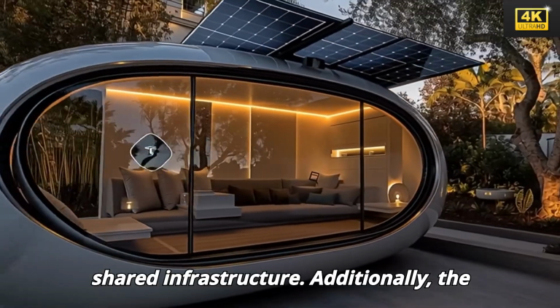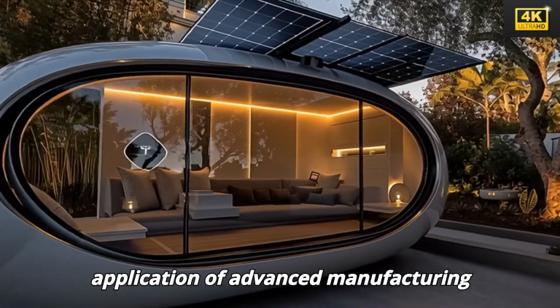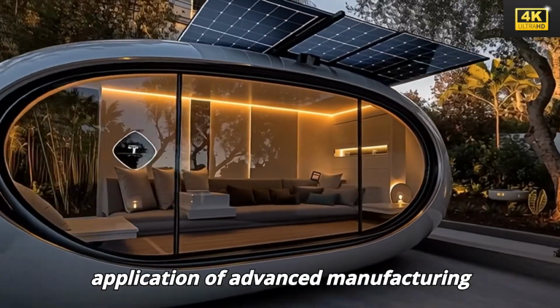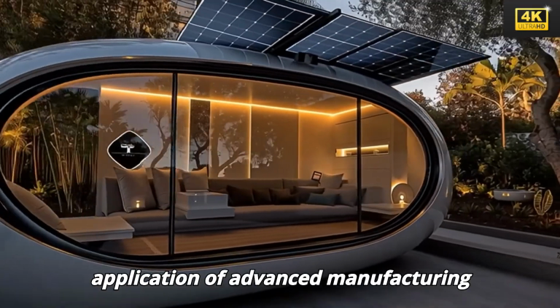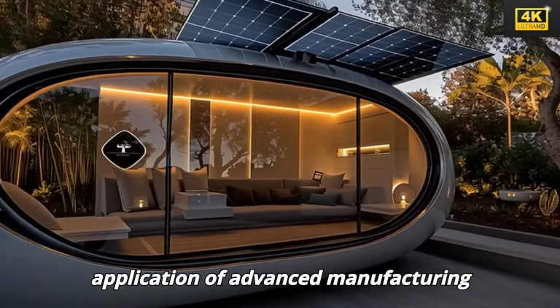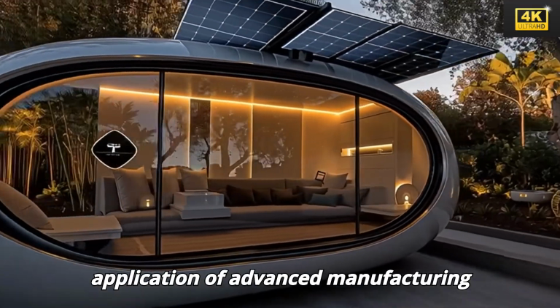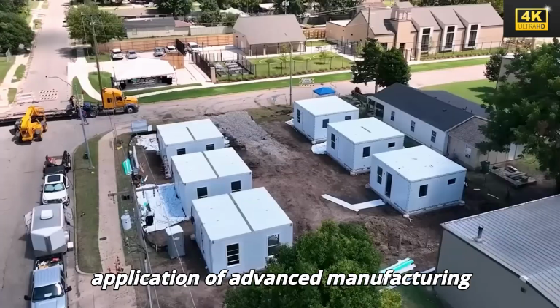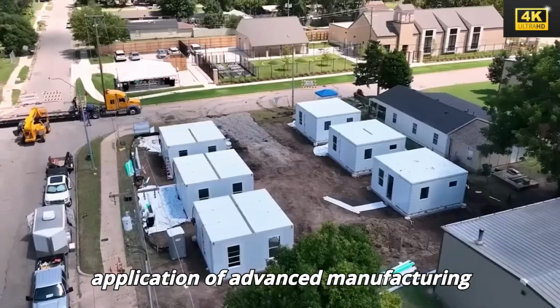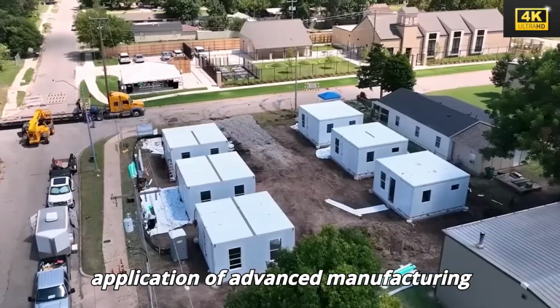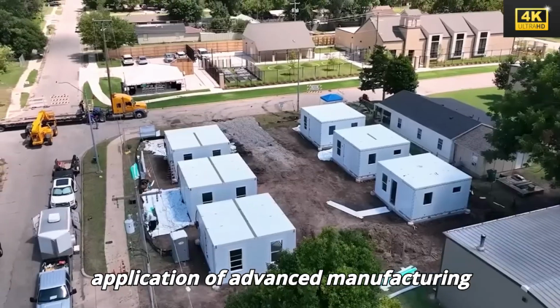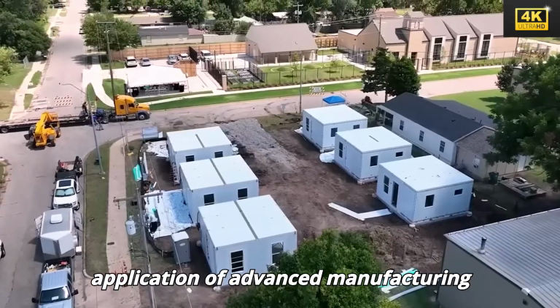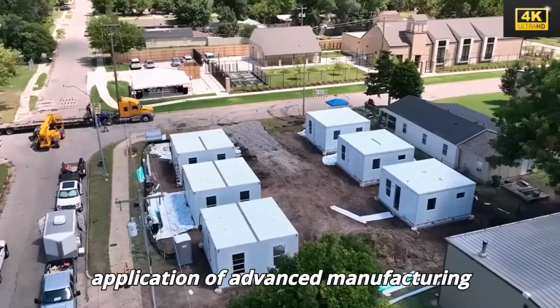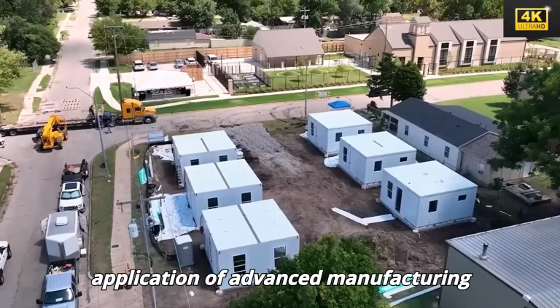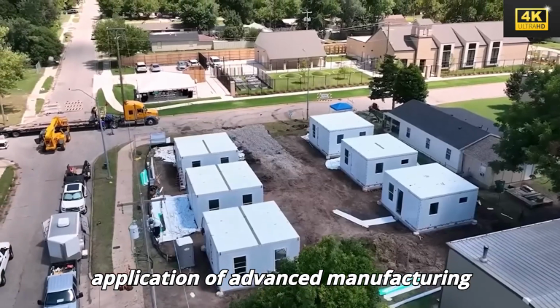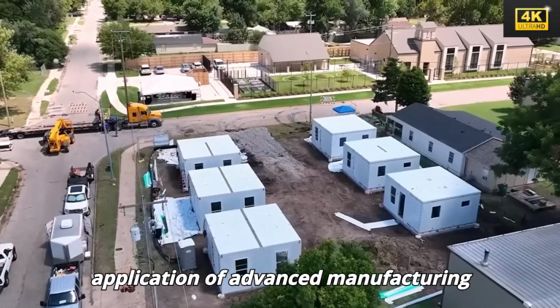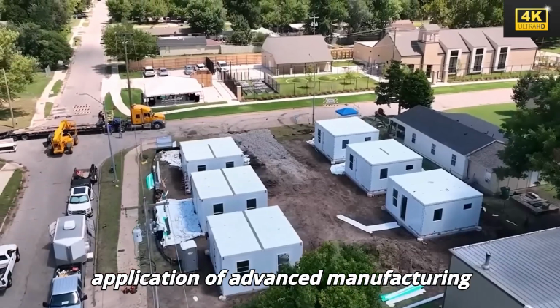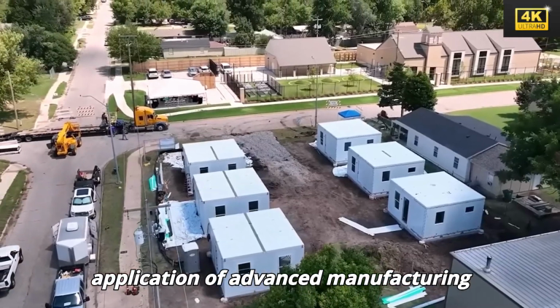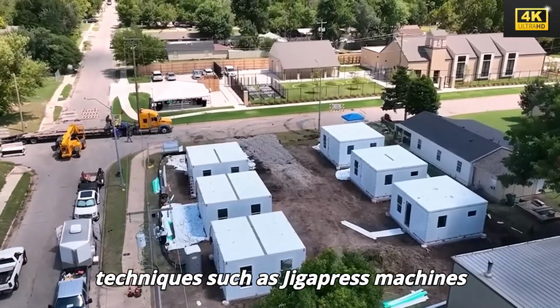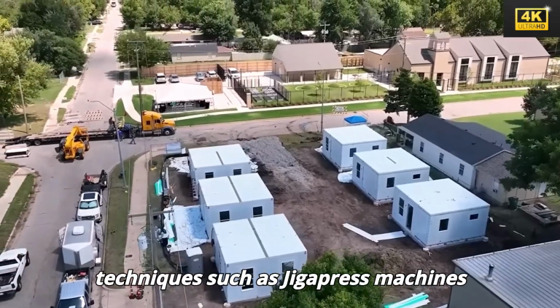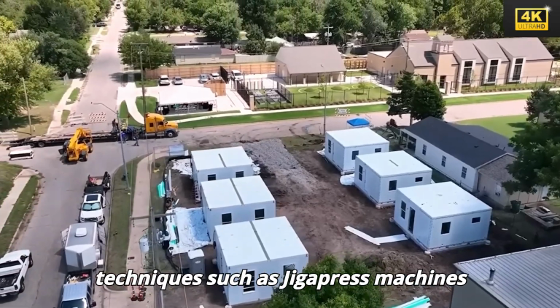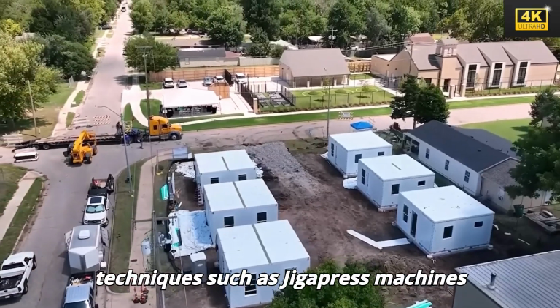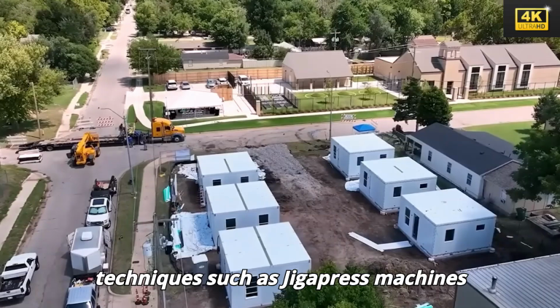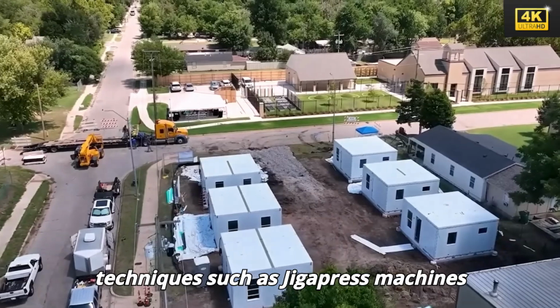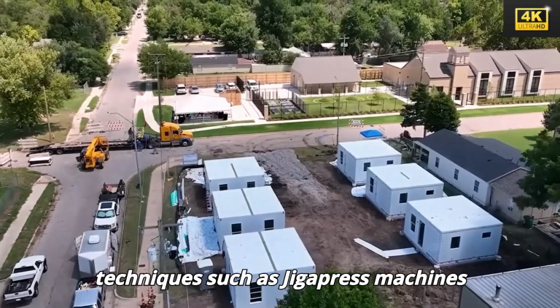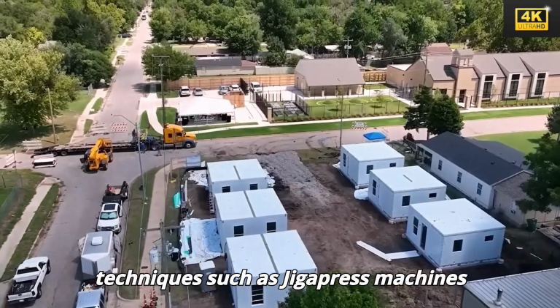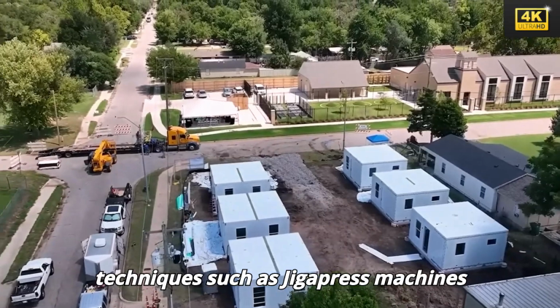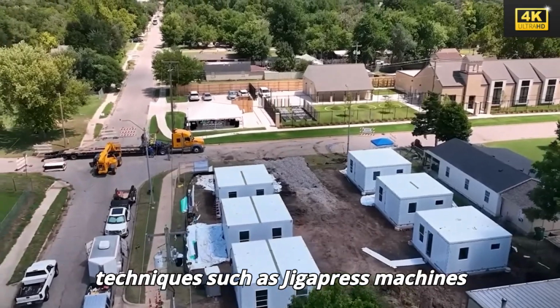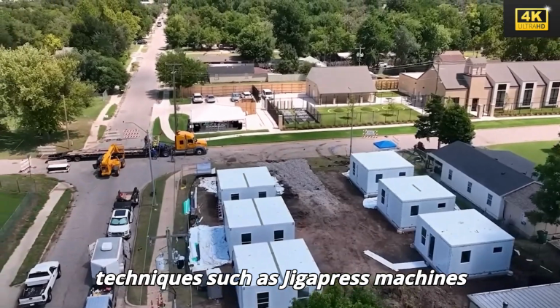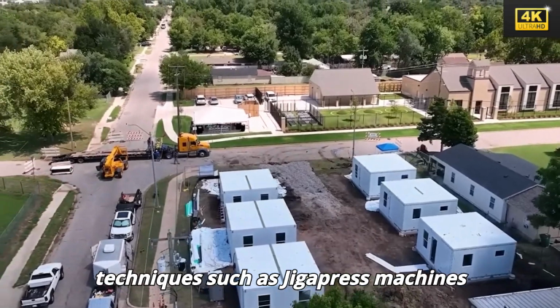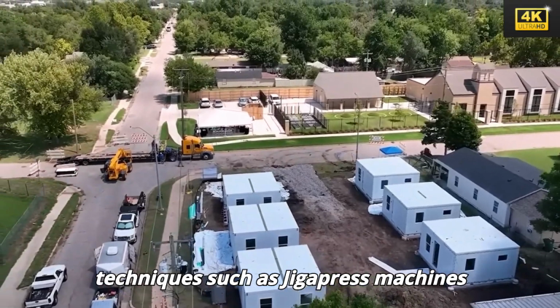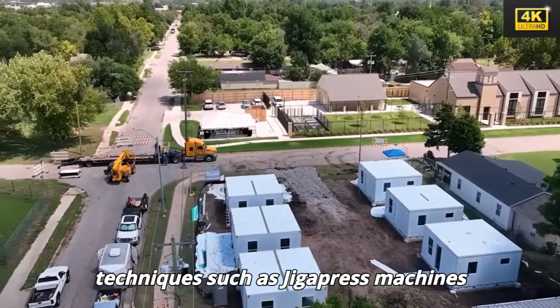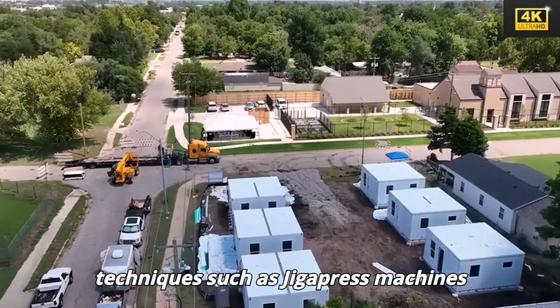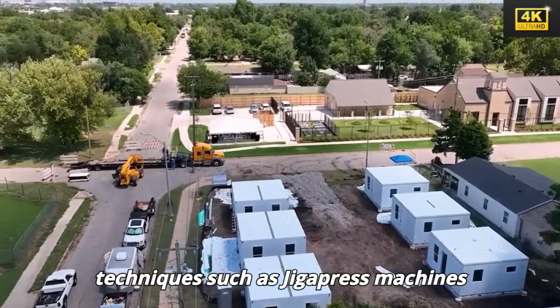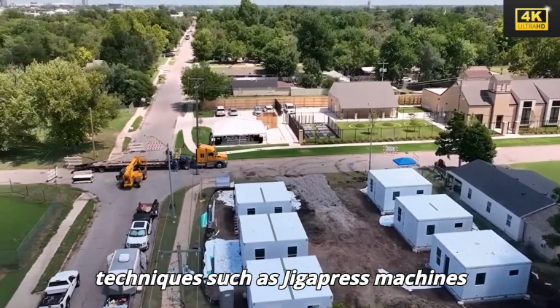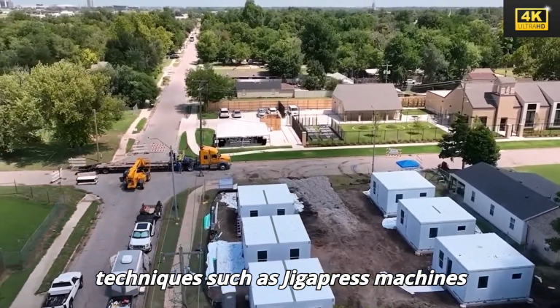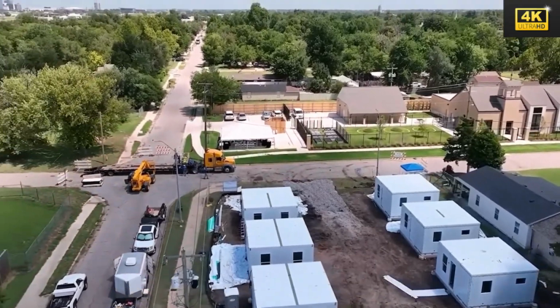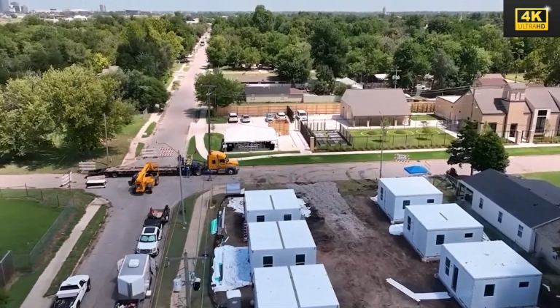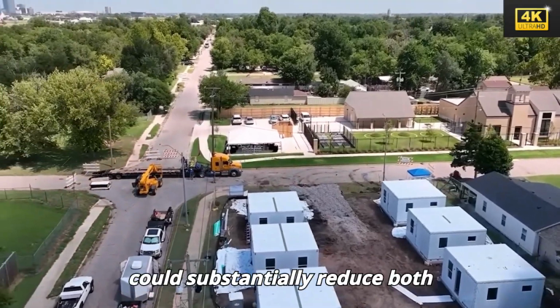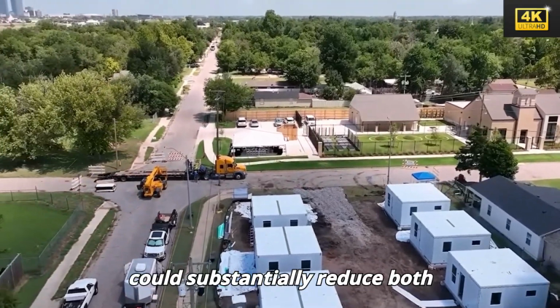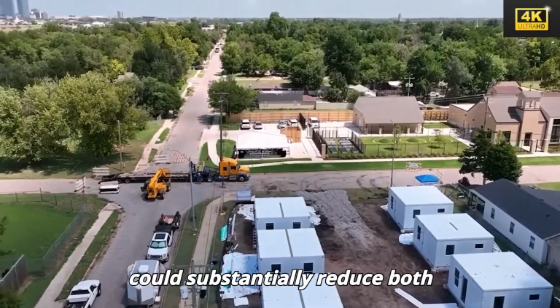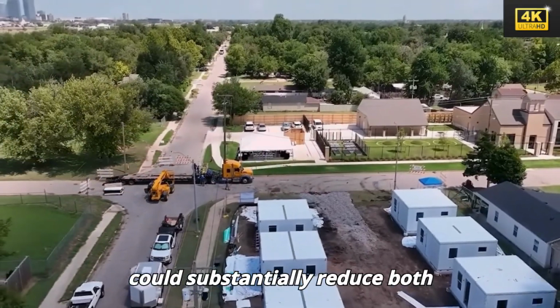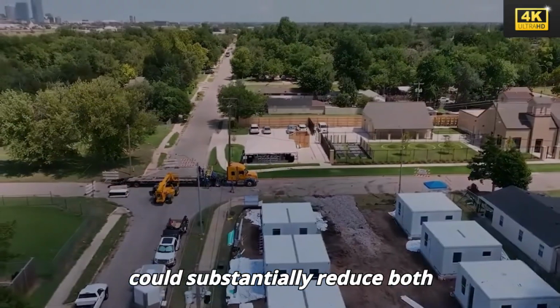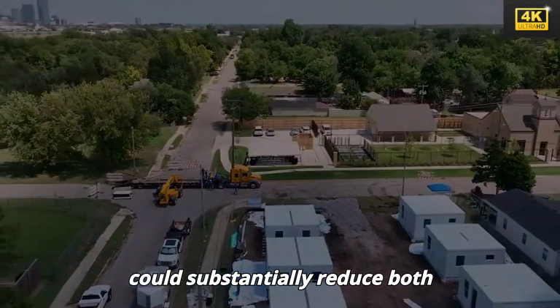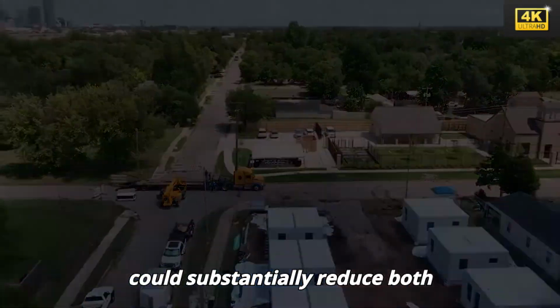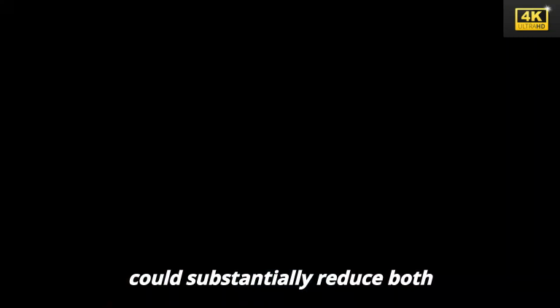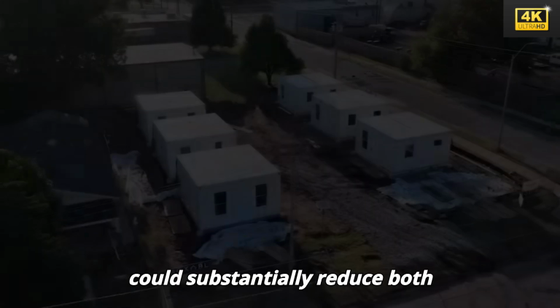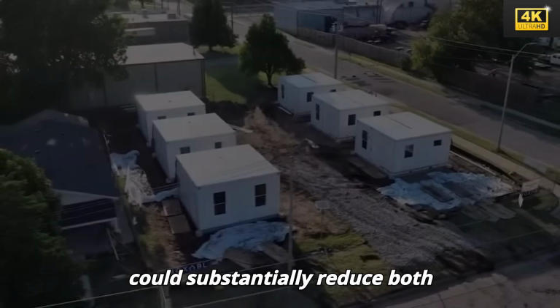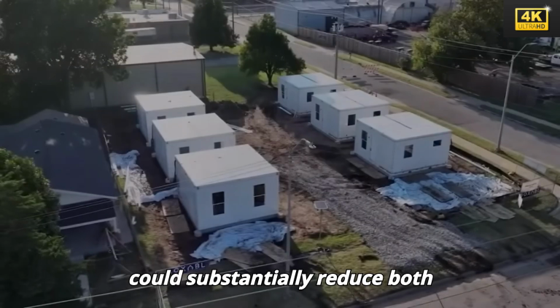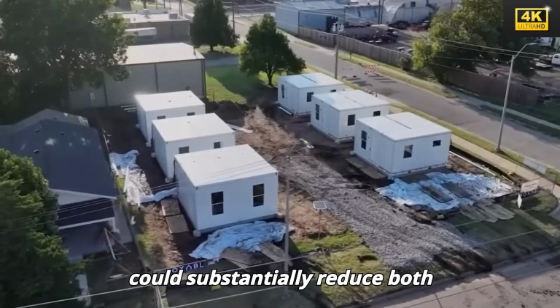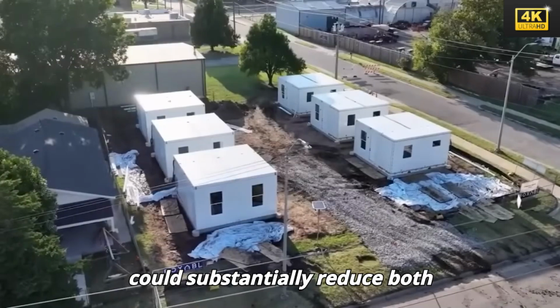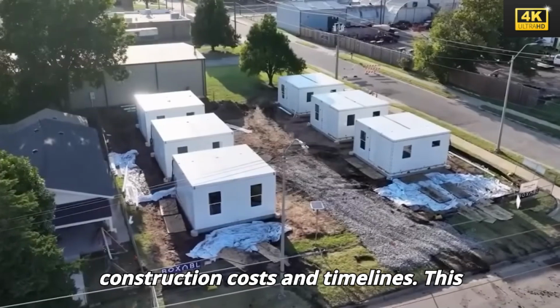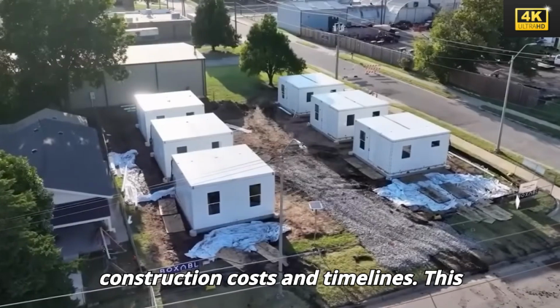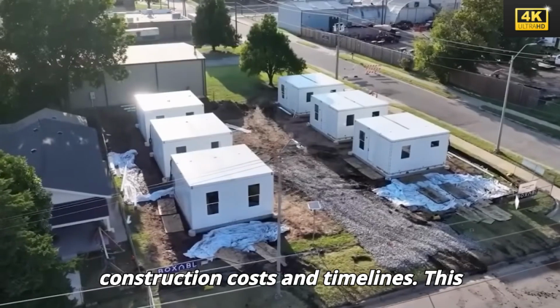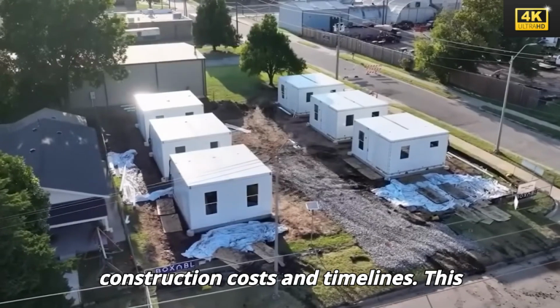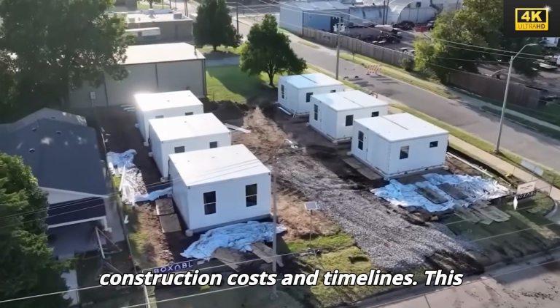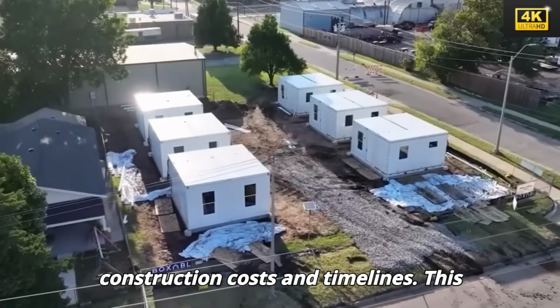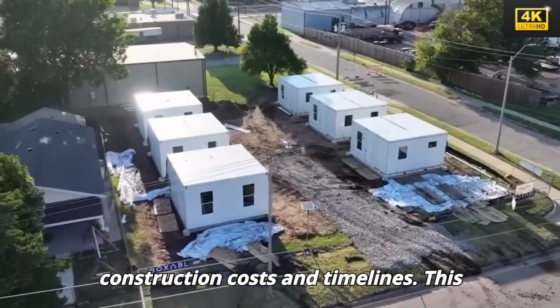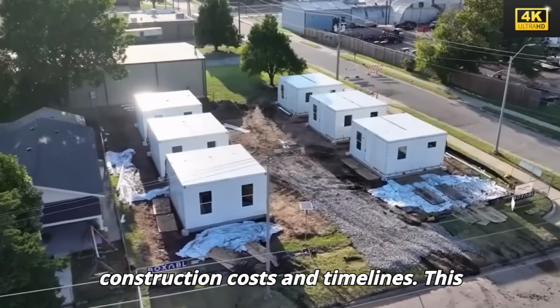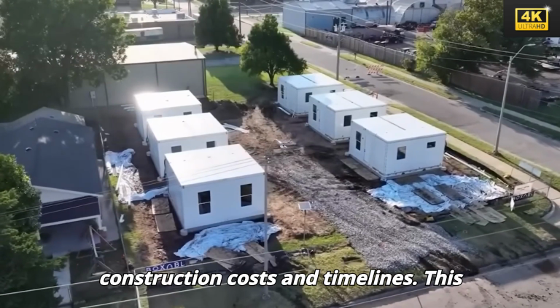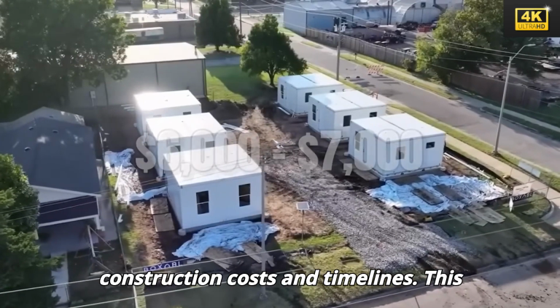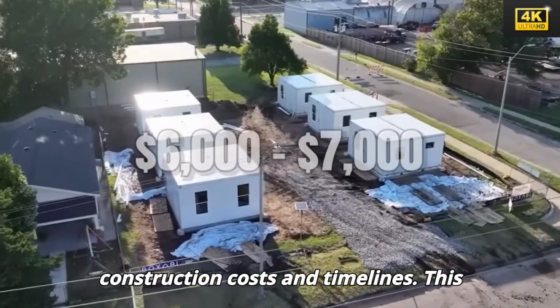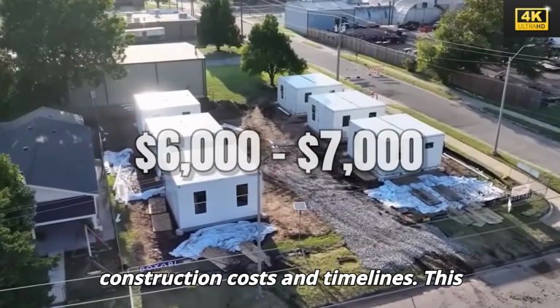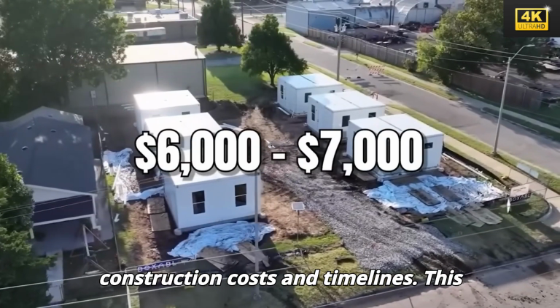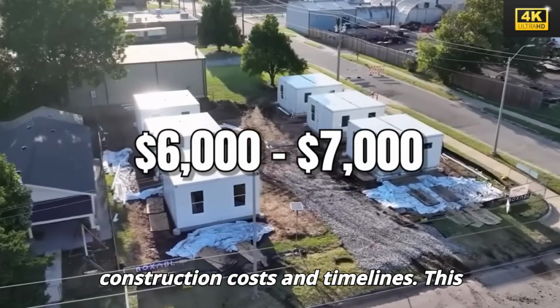The application of advanced manufacturing techniques, such as gigapress machines, could substantially reduce both construction costs and timelines, representing a strategic shift towards precision and automation aimed at delivering affordable homes with remarkable efficiency.